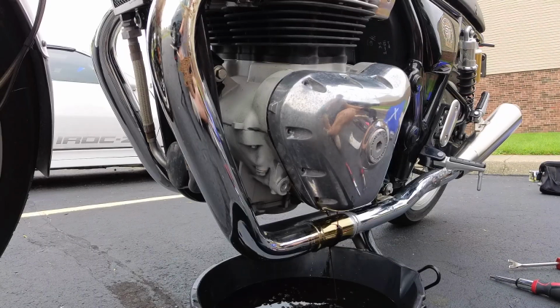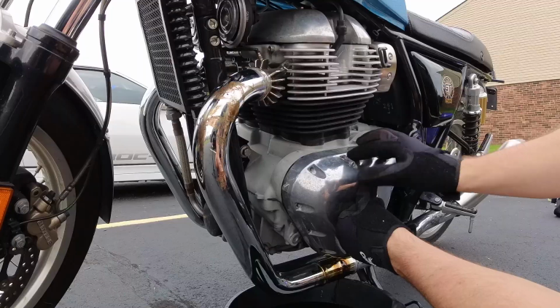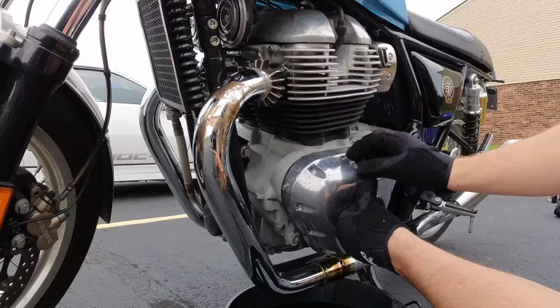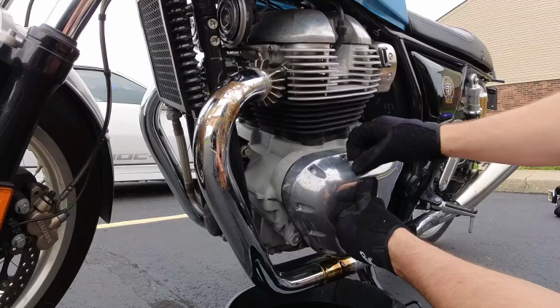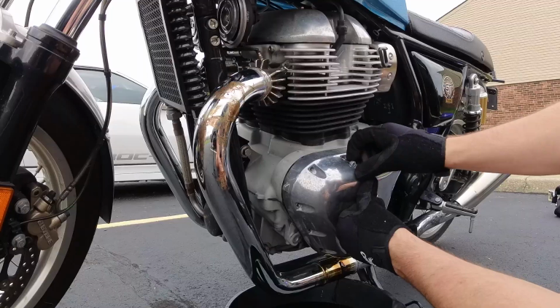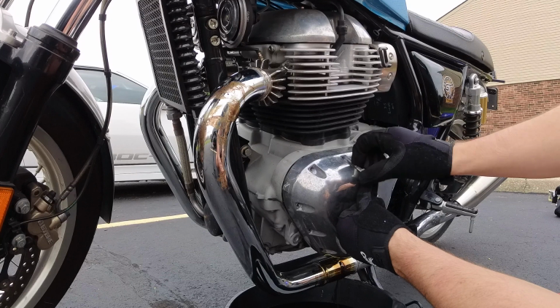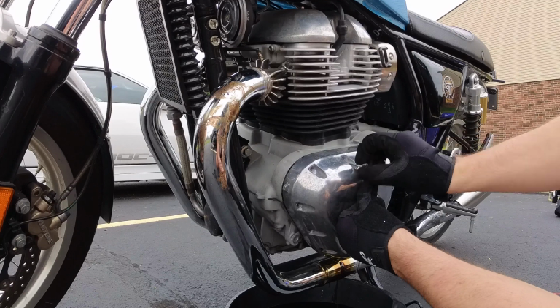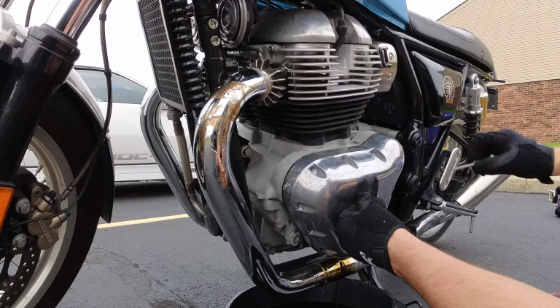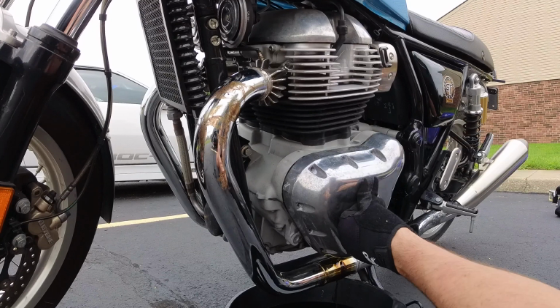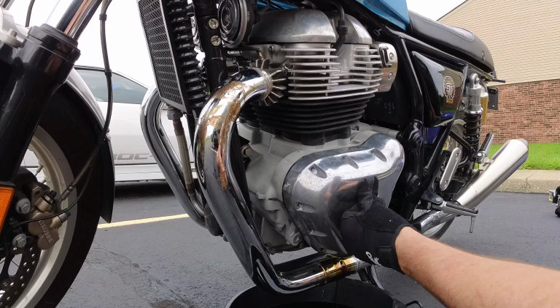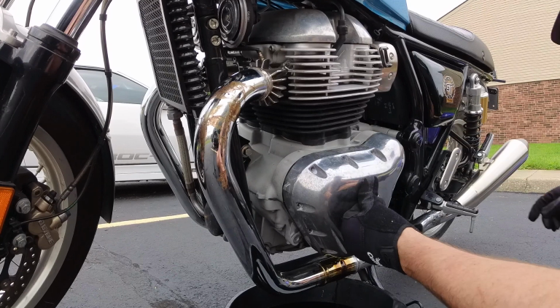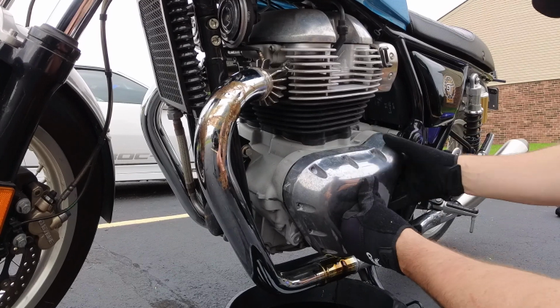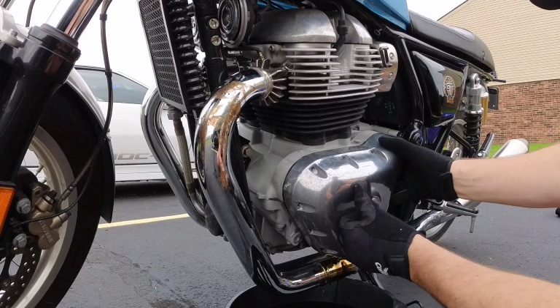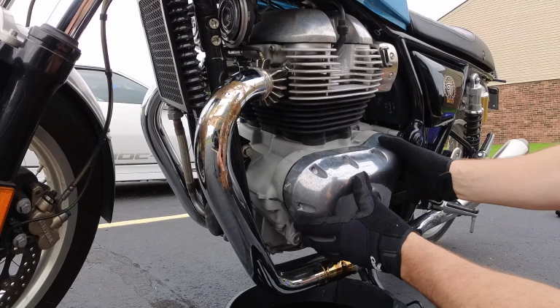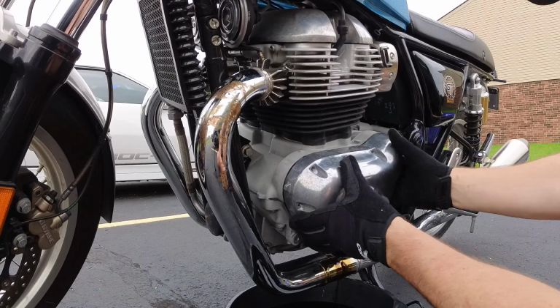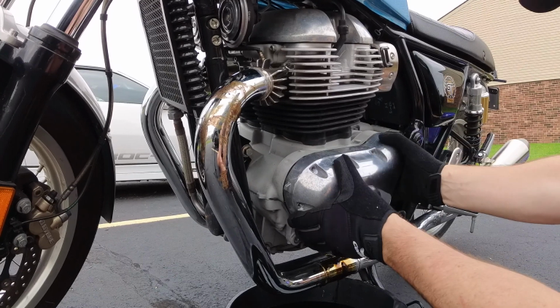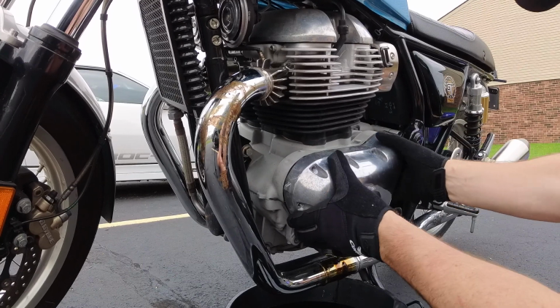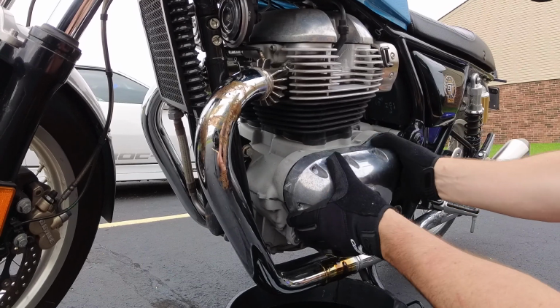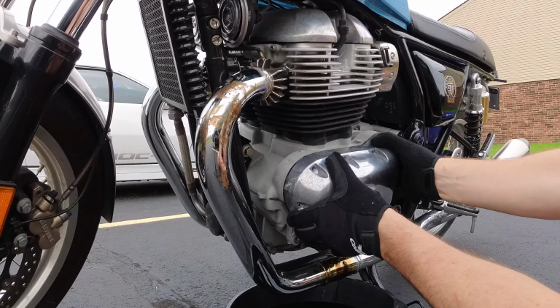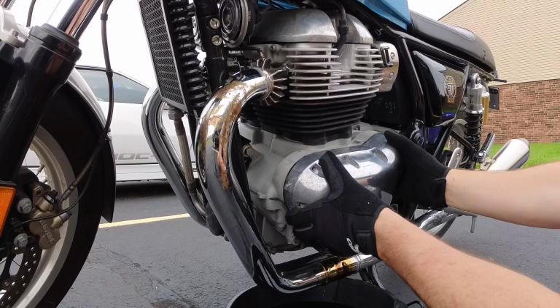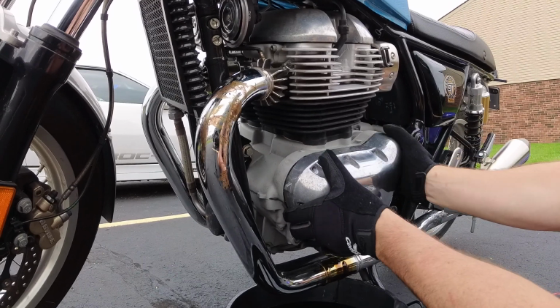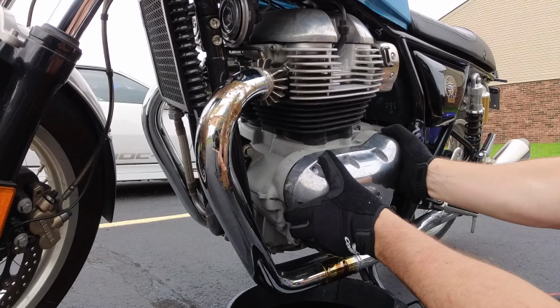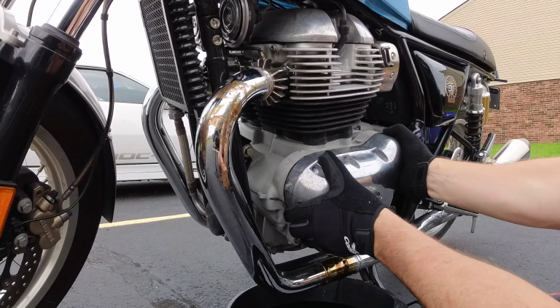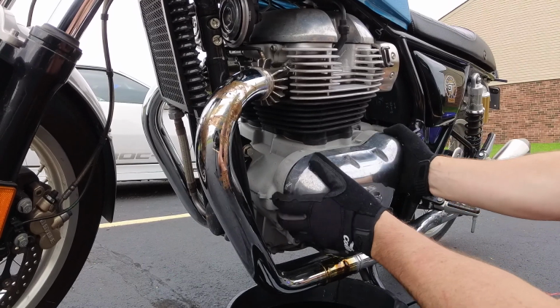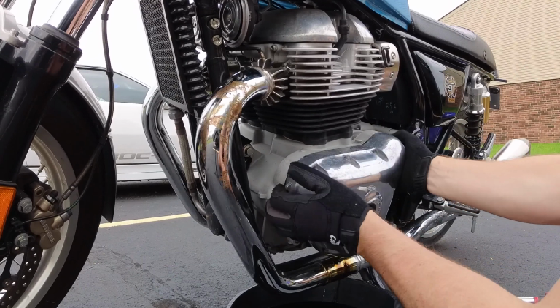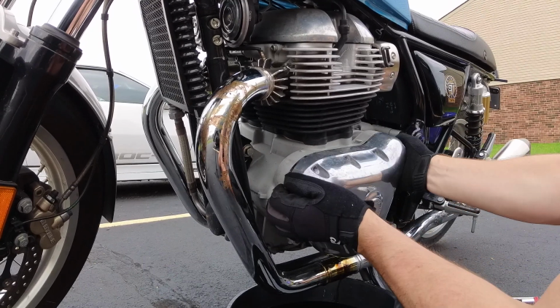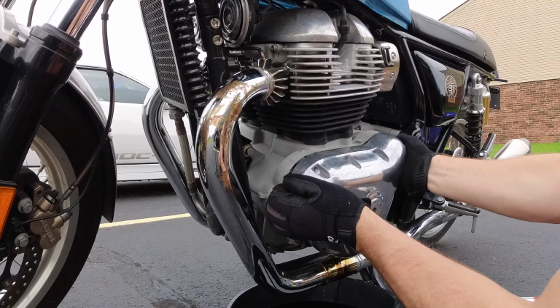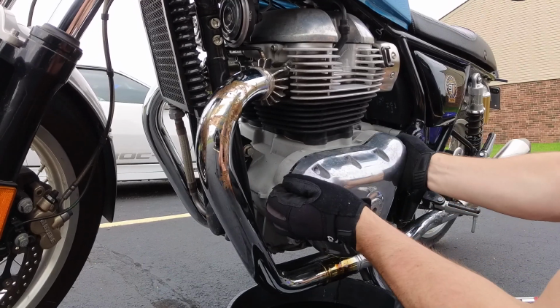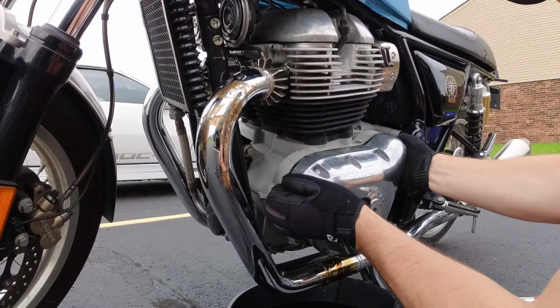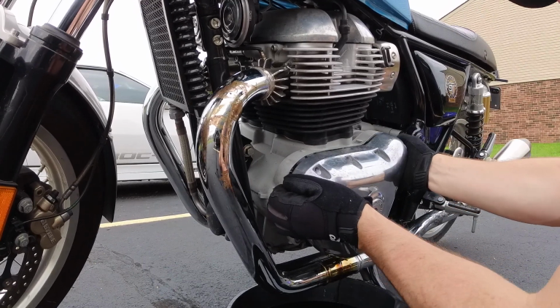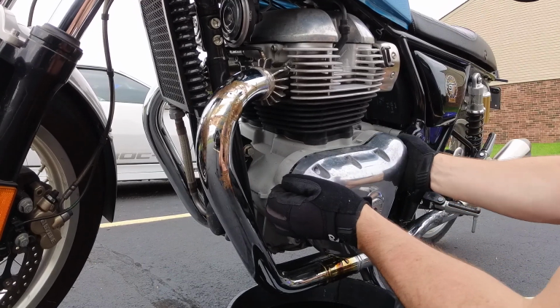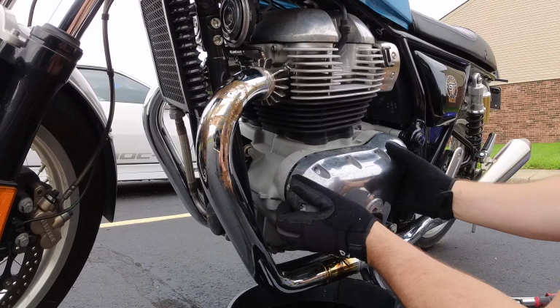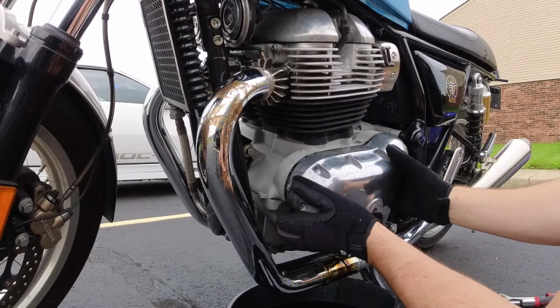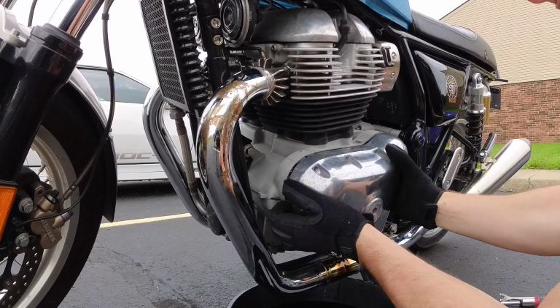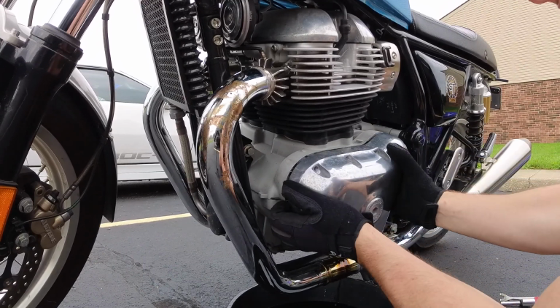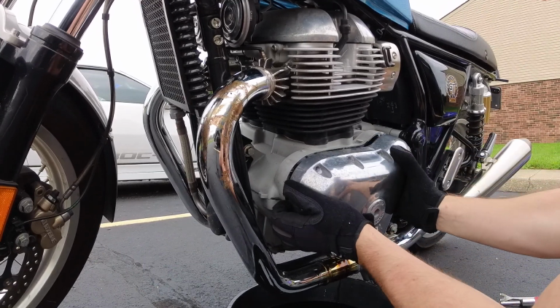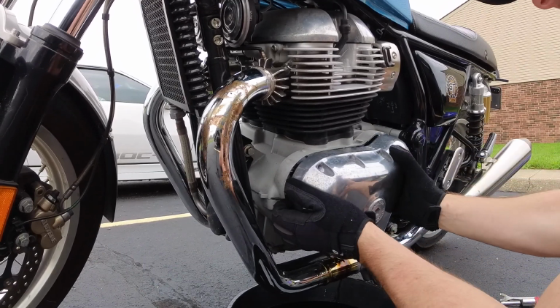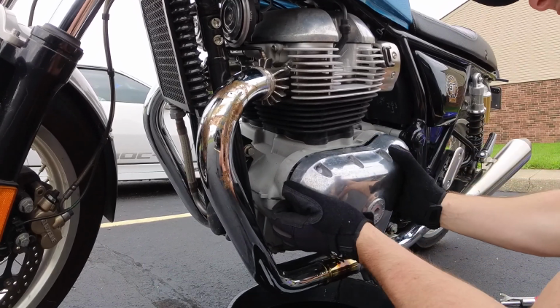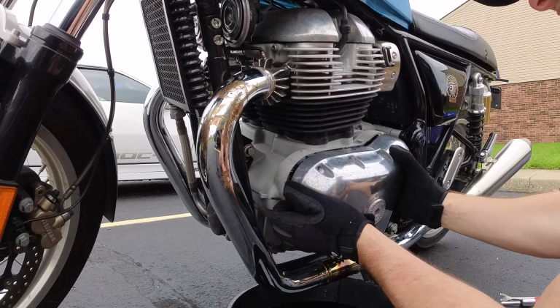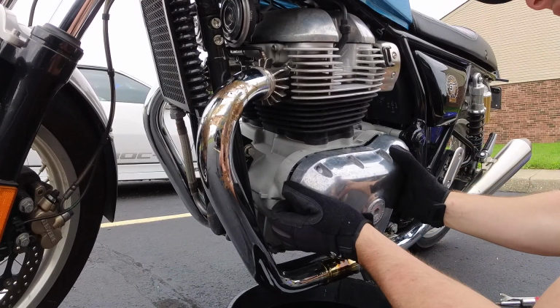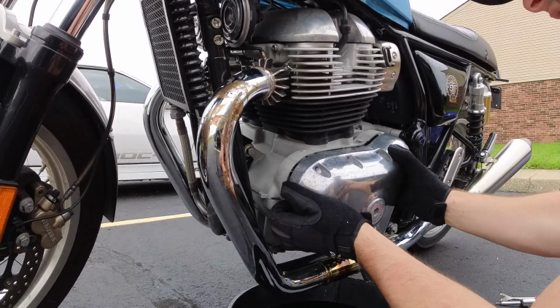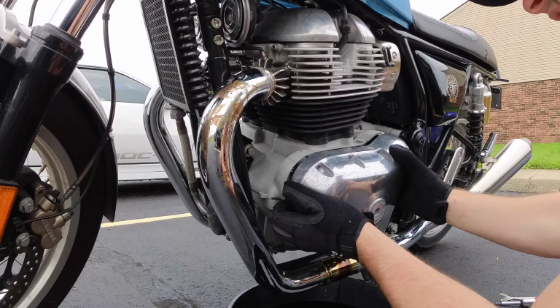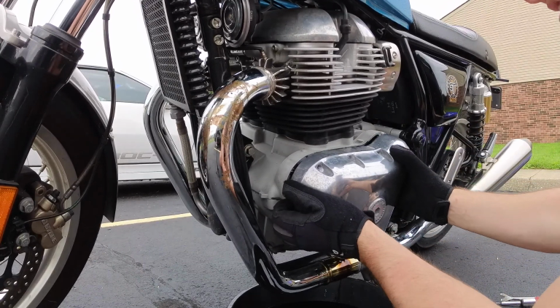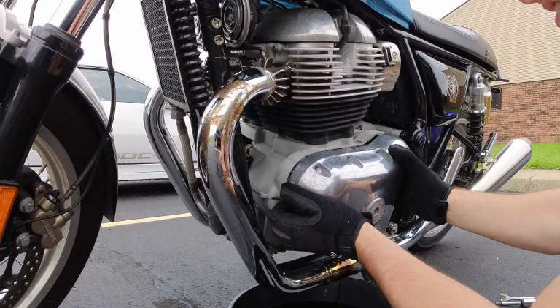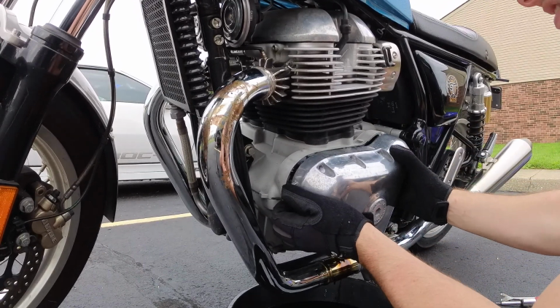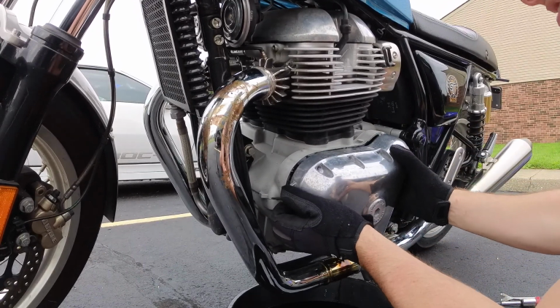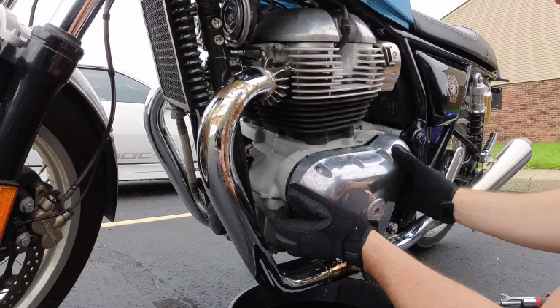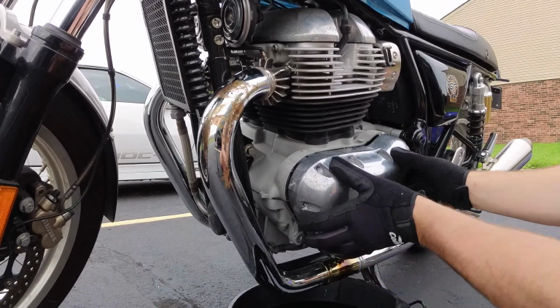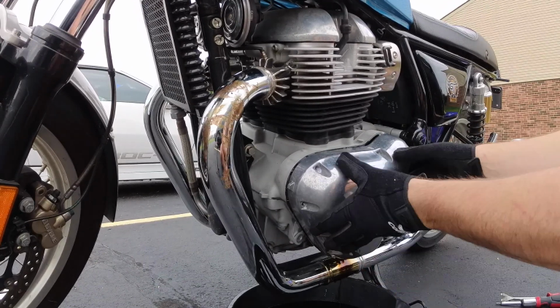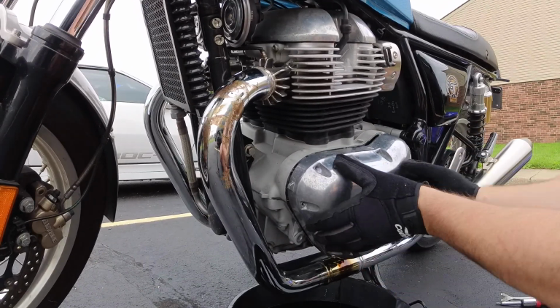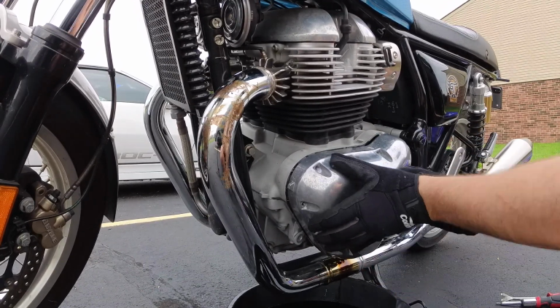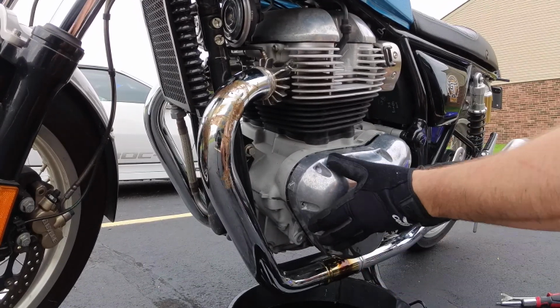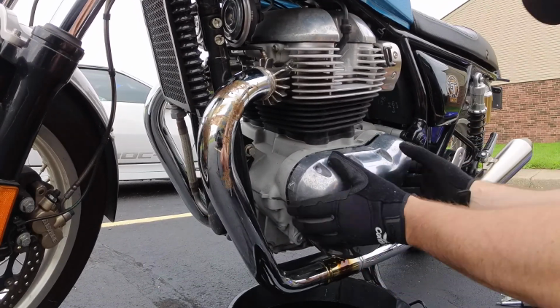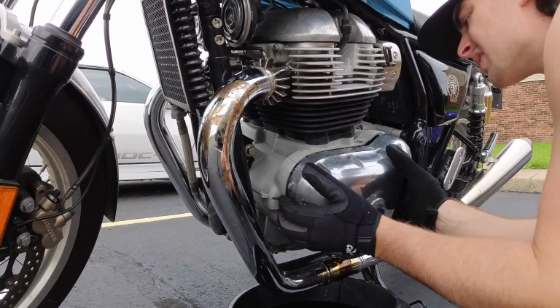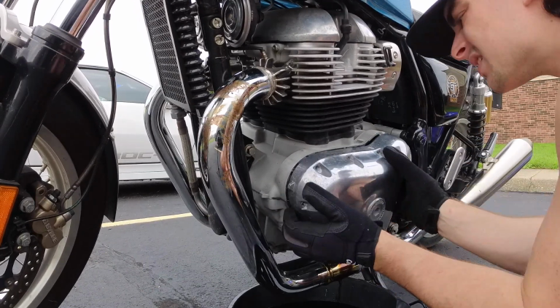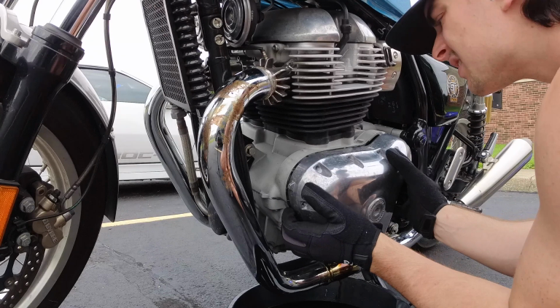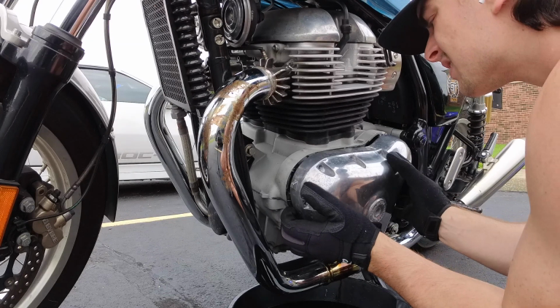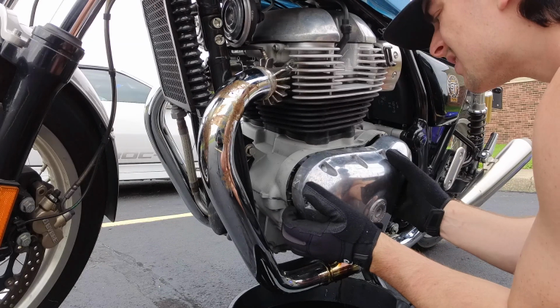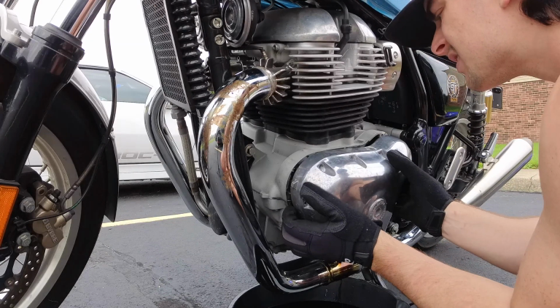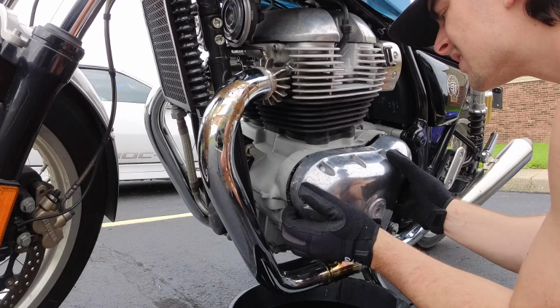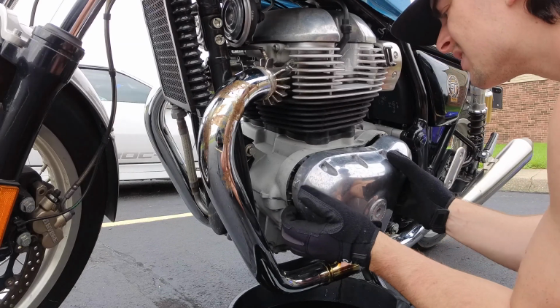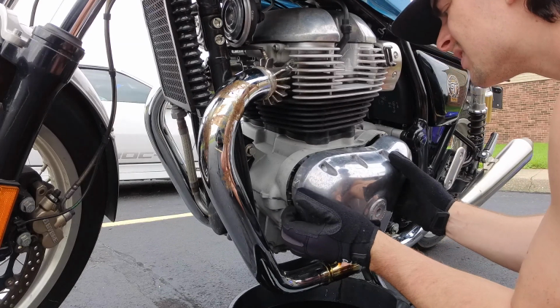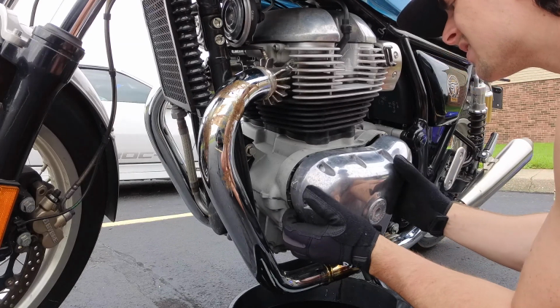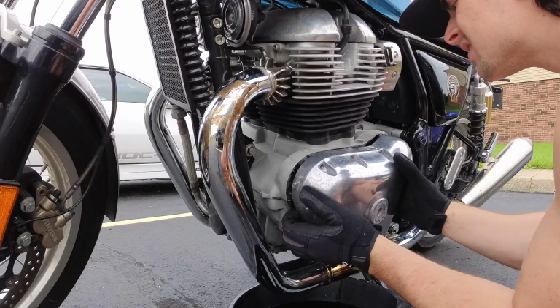It's a little difficult to fully remove because of the strong magnet, but just give it a good tug and it'll come off.